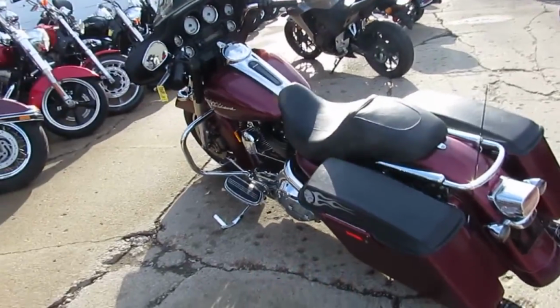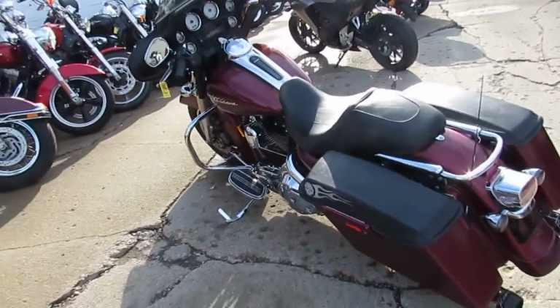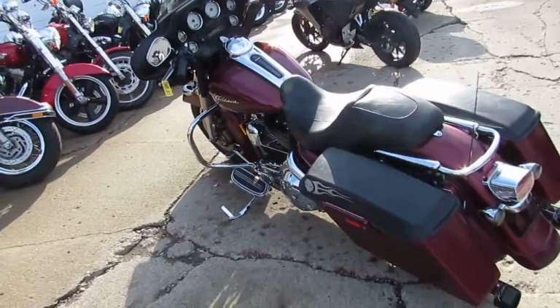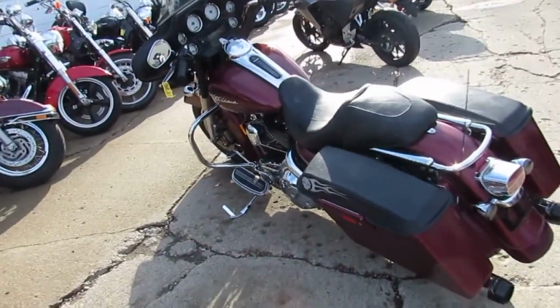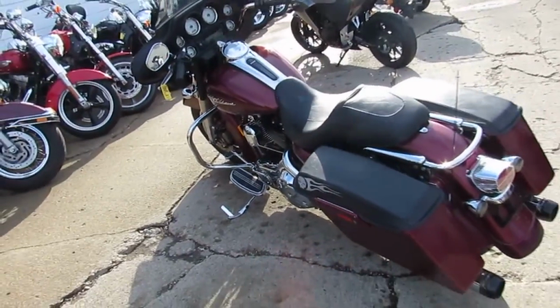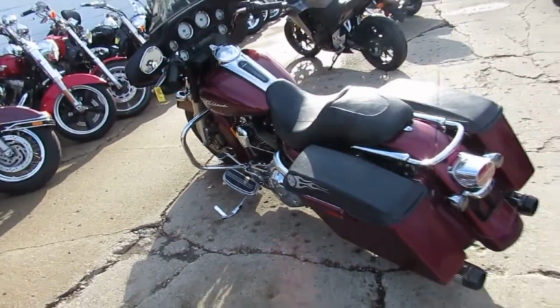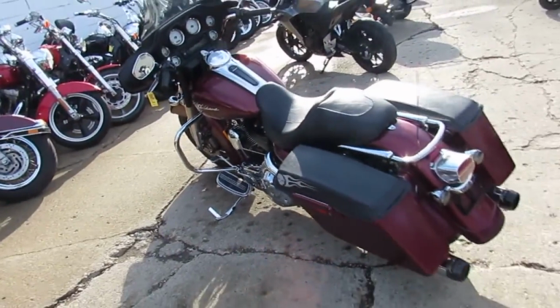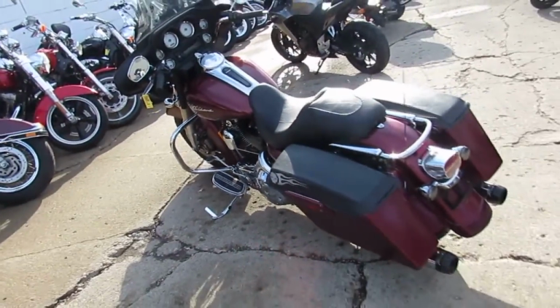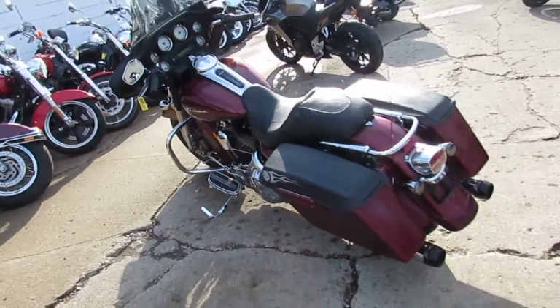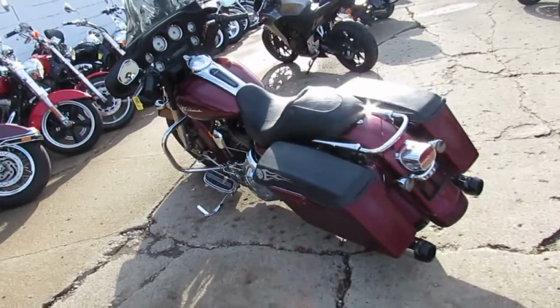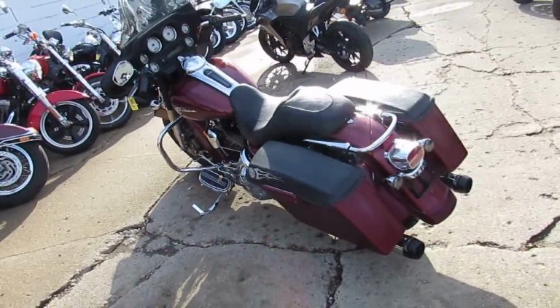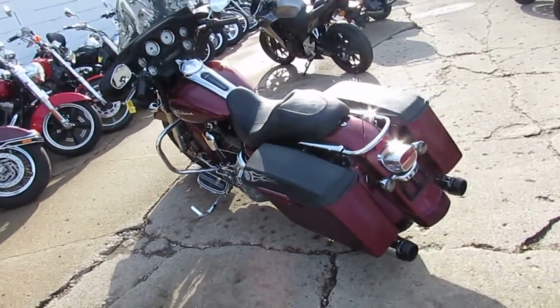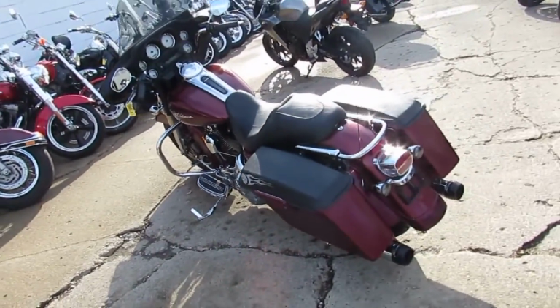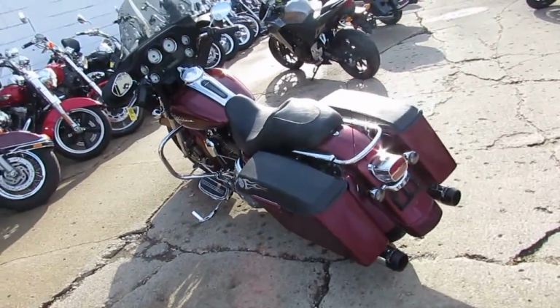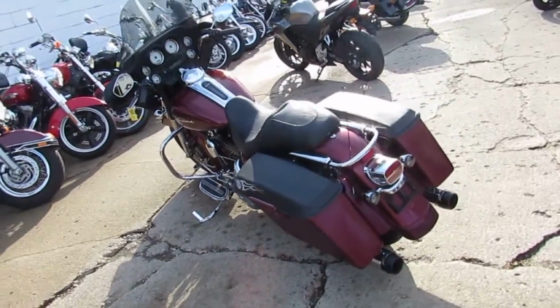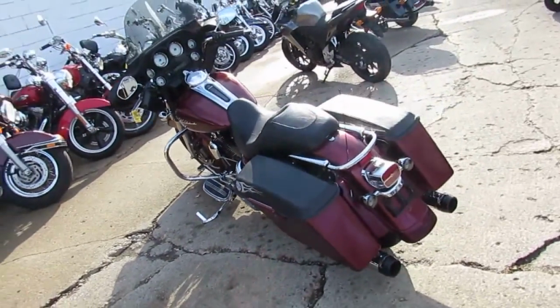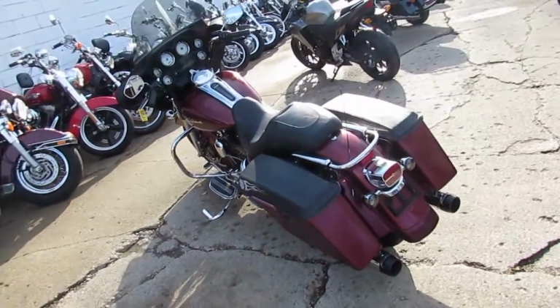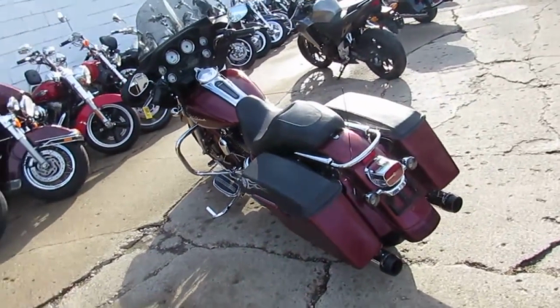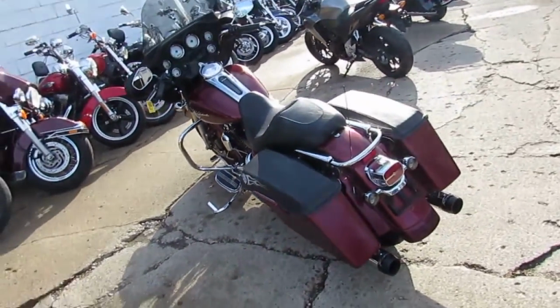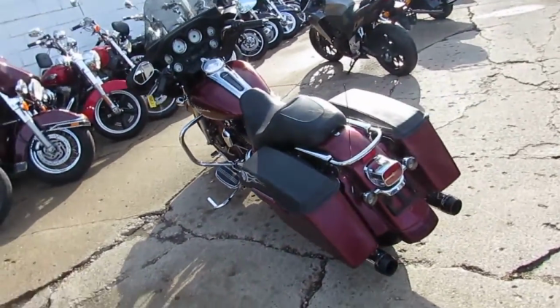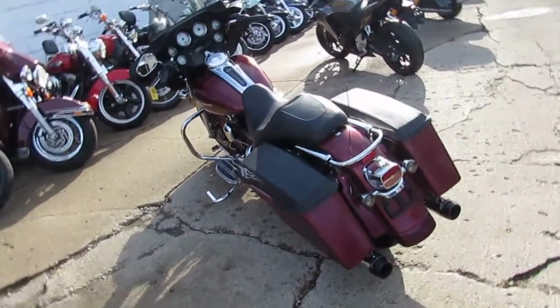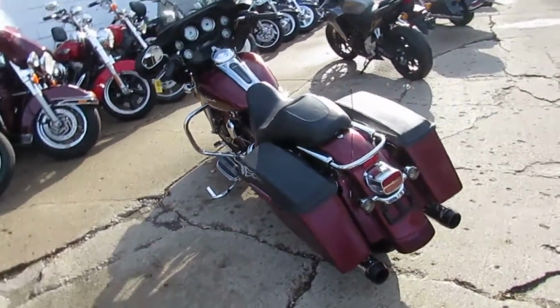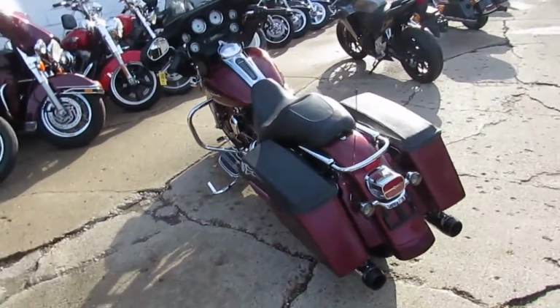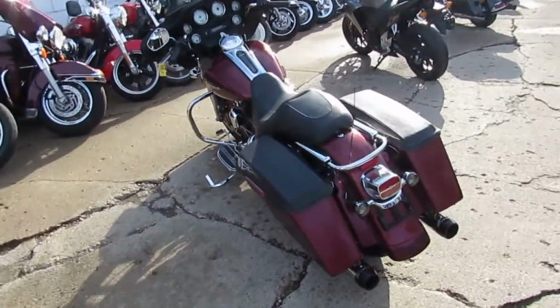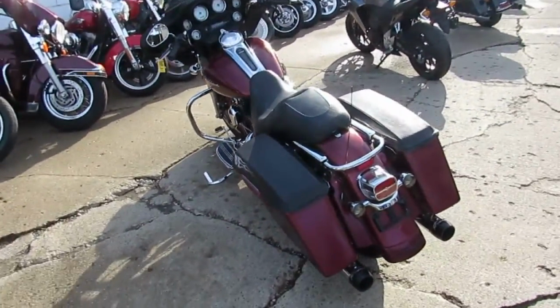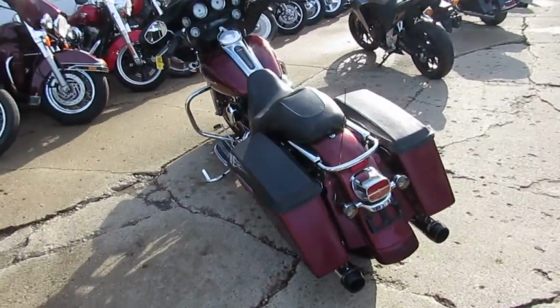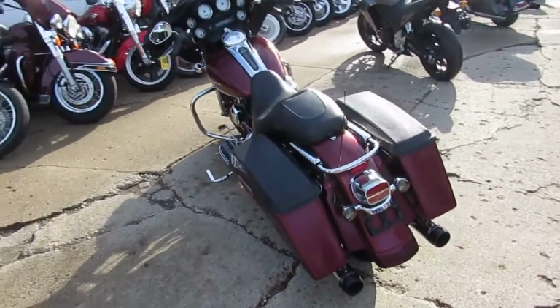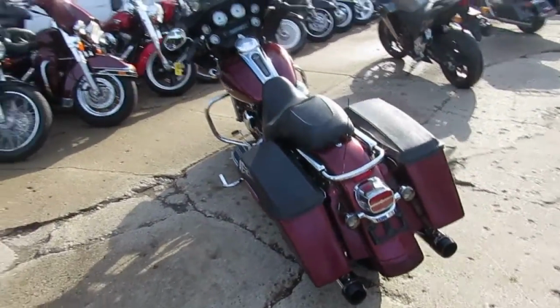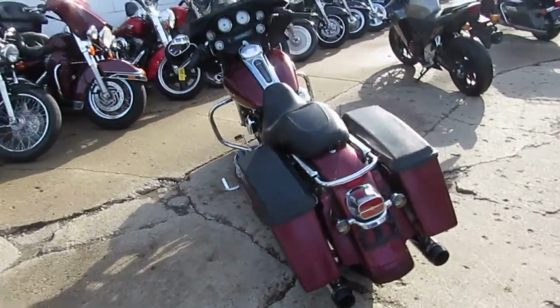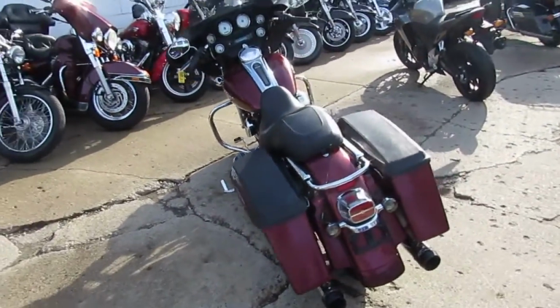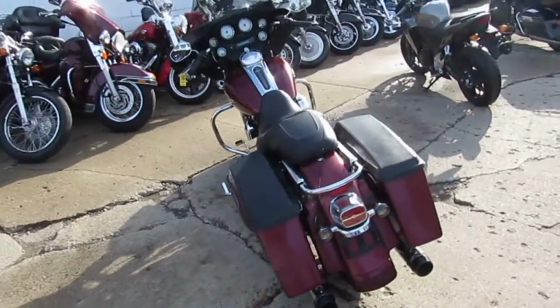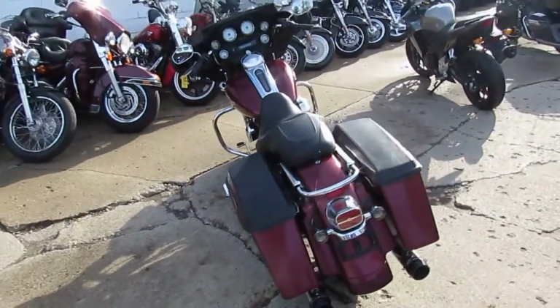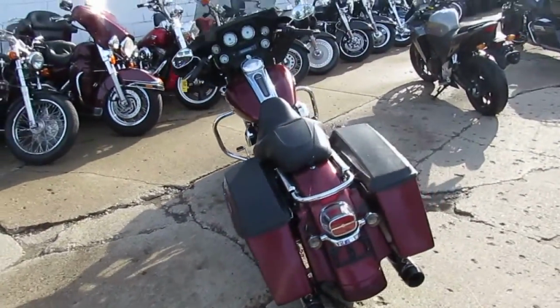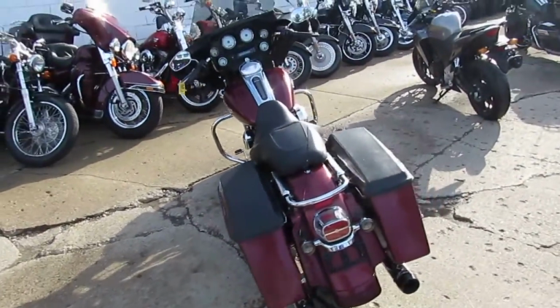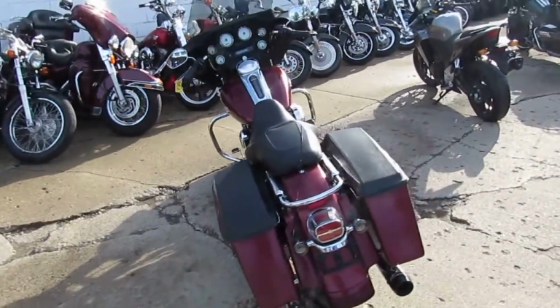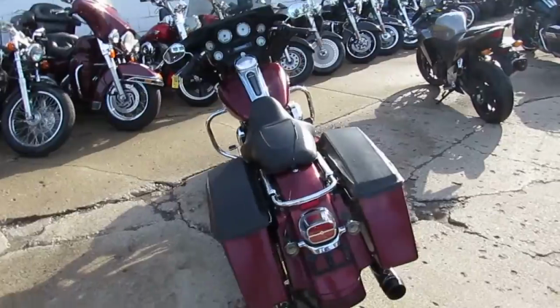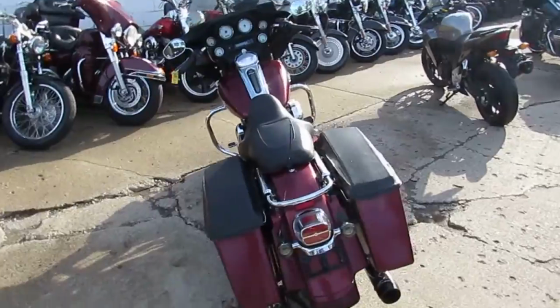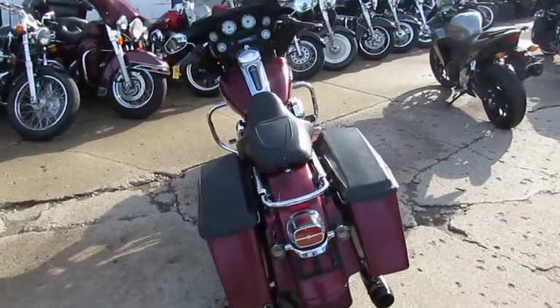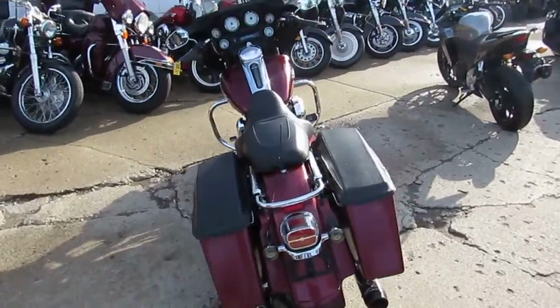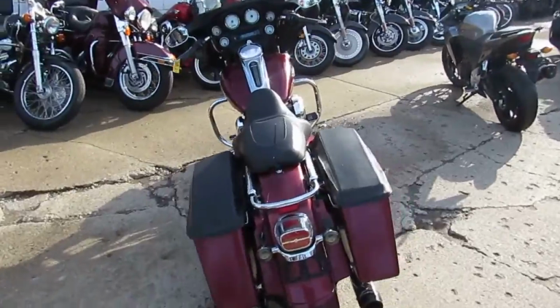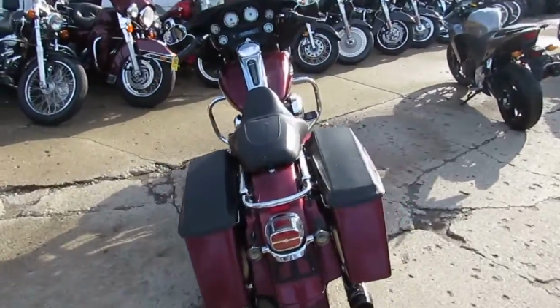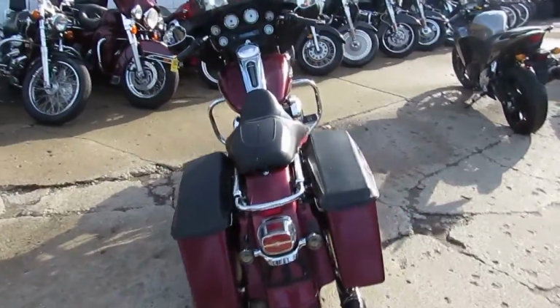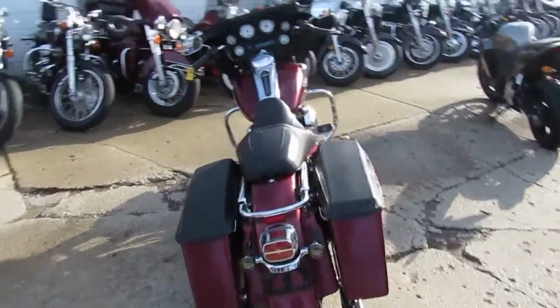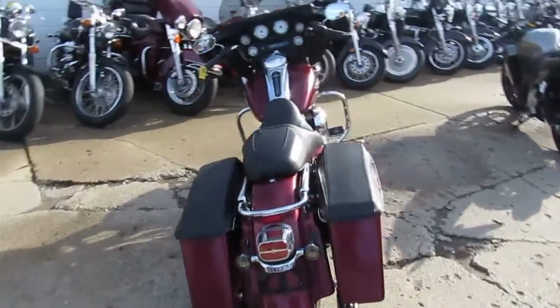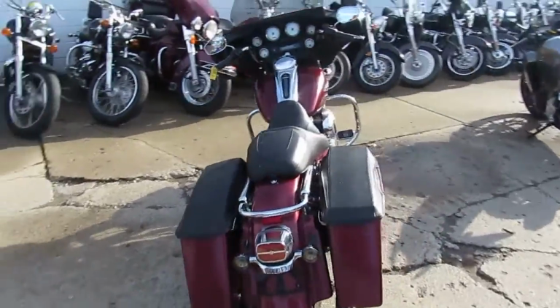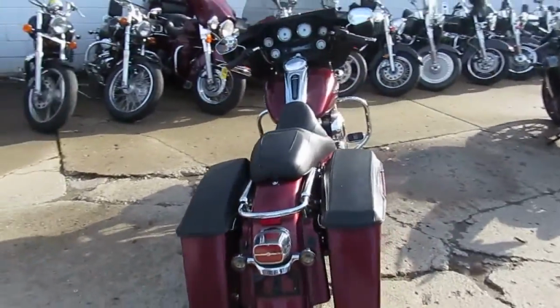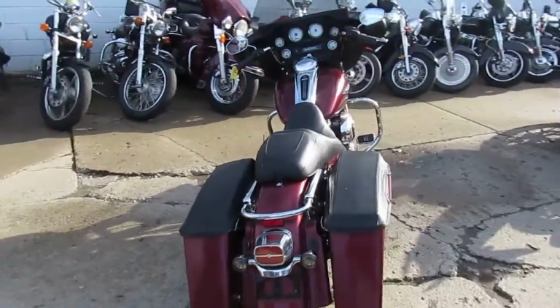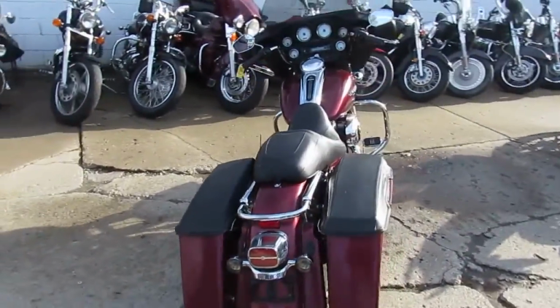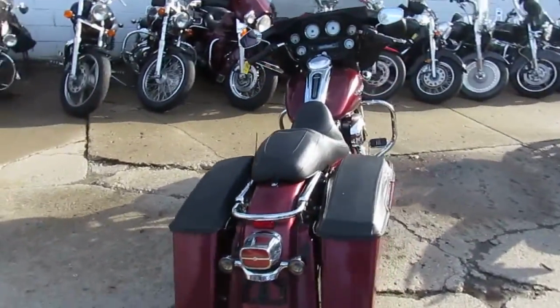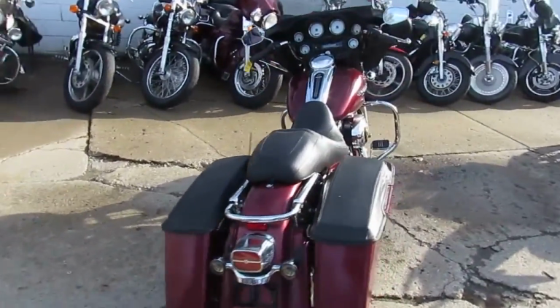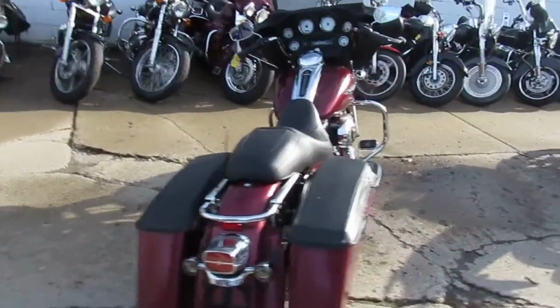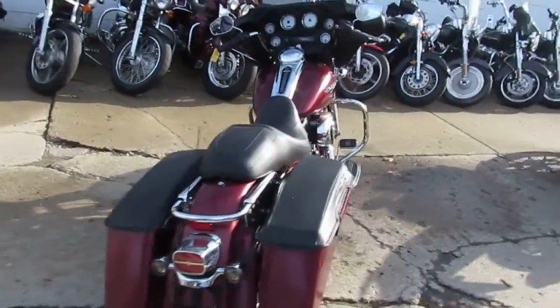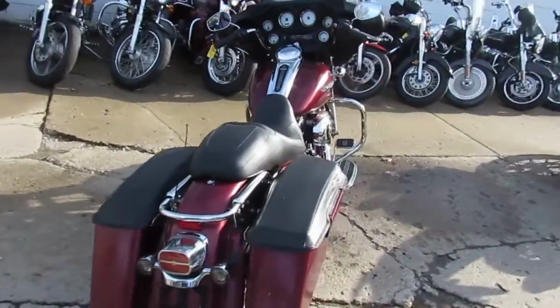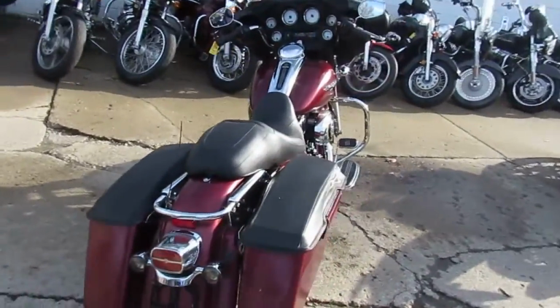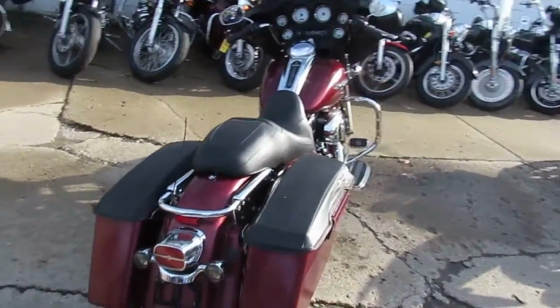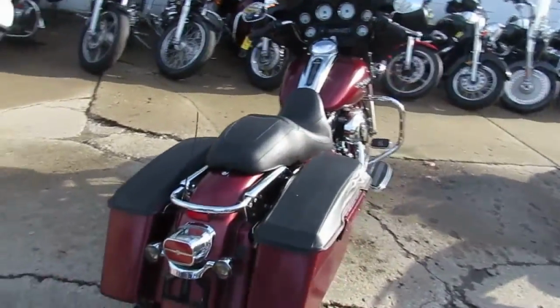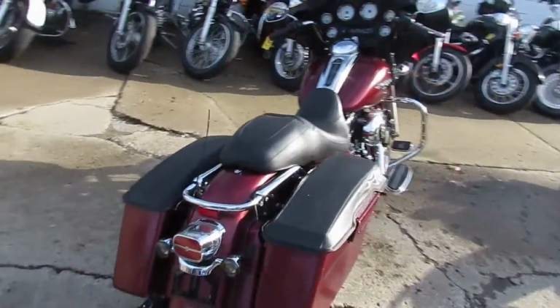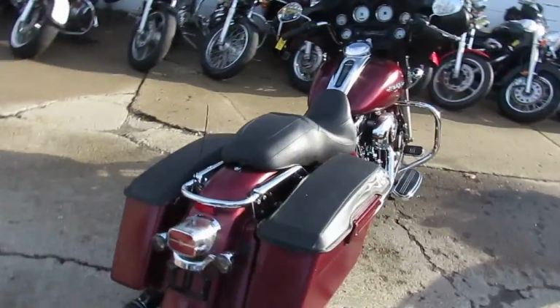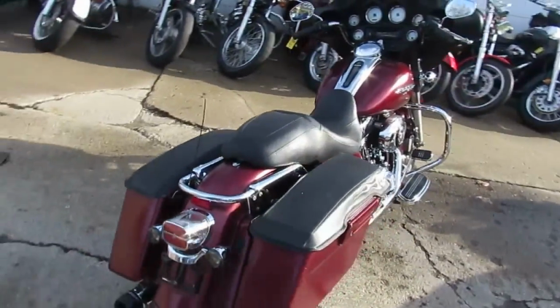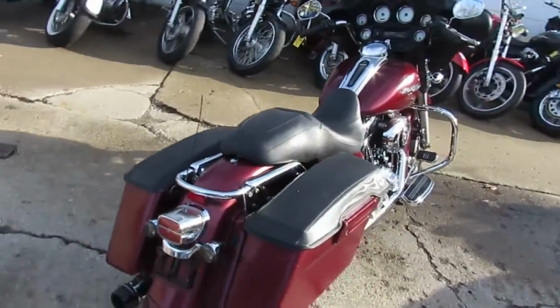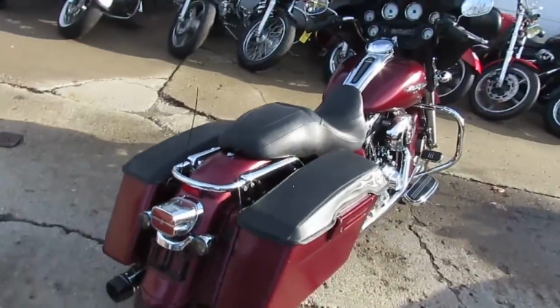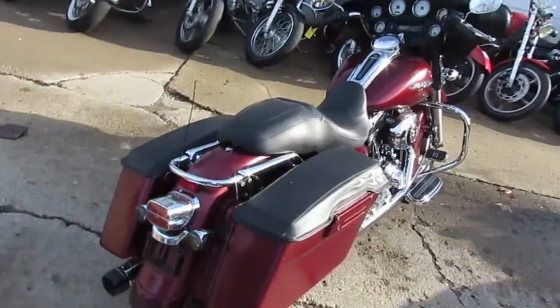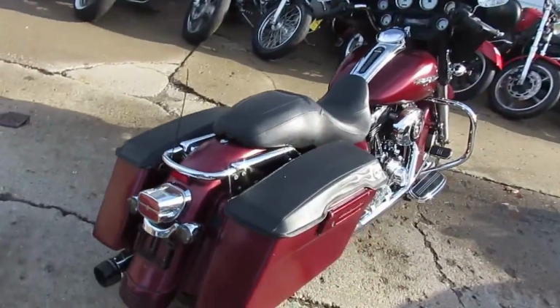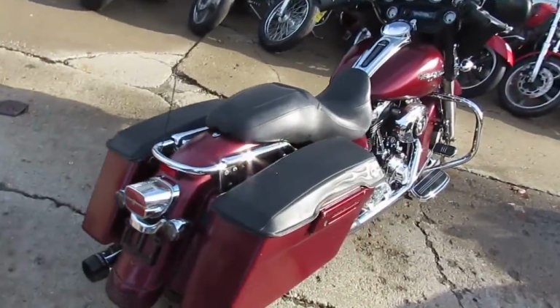Hey guys, it's ApprovalPowerSports.com here. Today I'm showing you a 2008 used Harley Davidson Street Glide for sale — only $99.99.